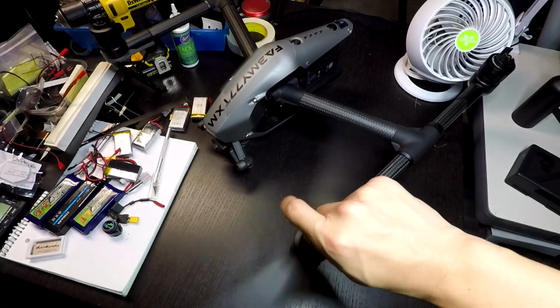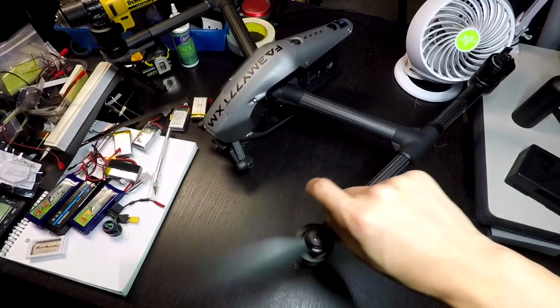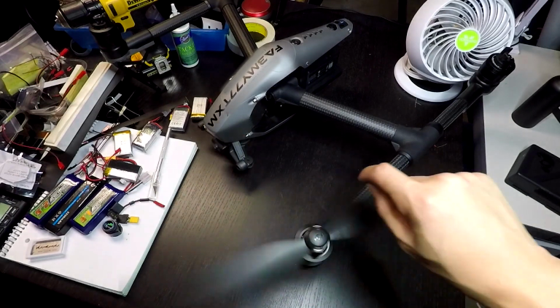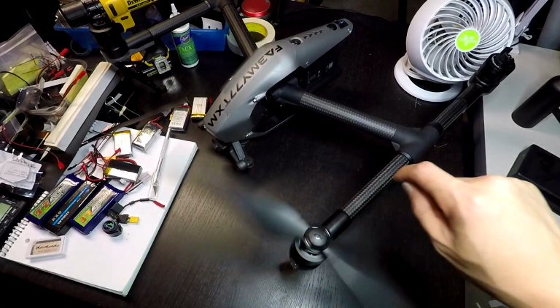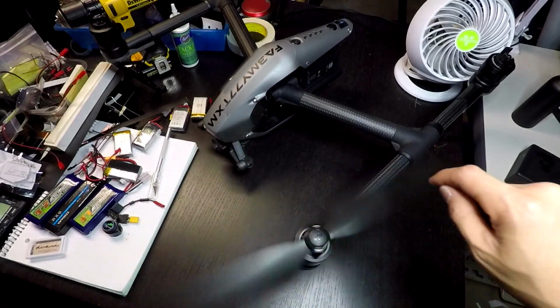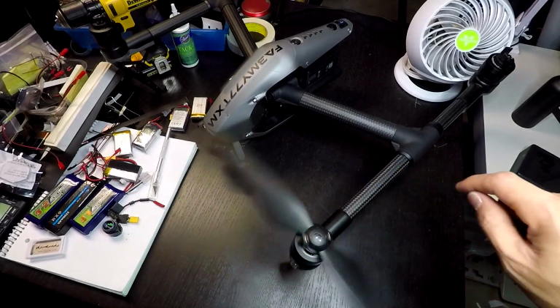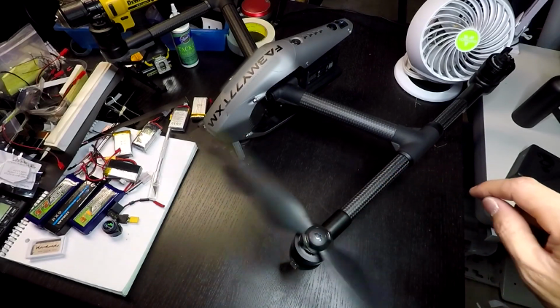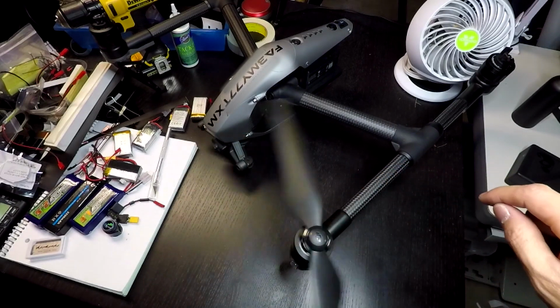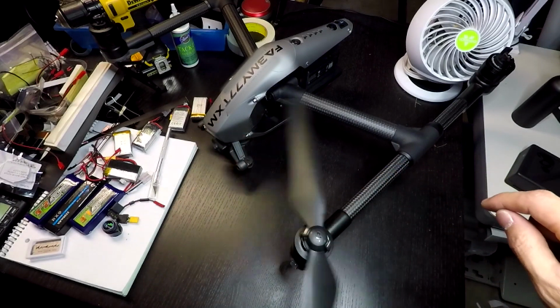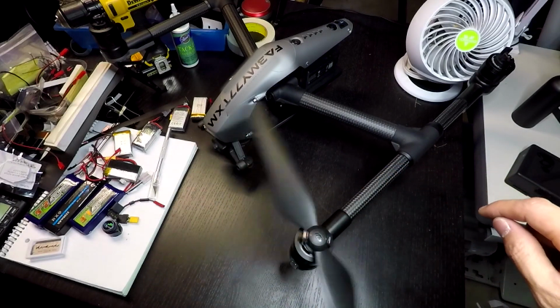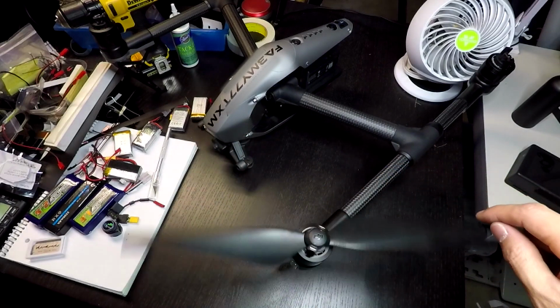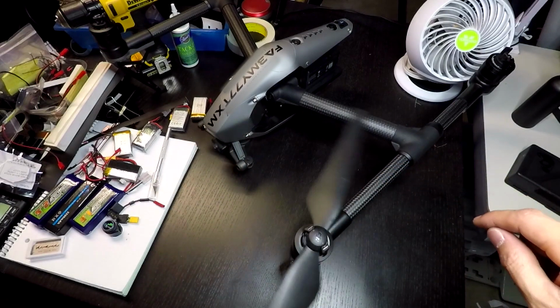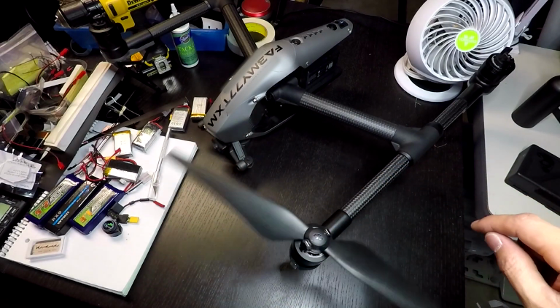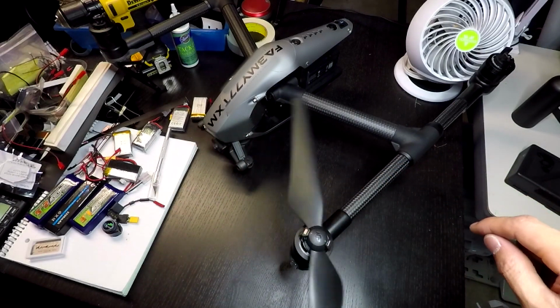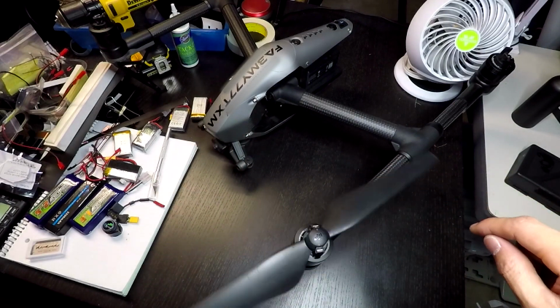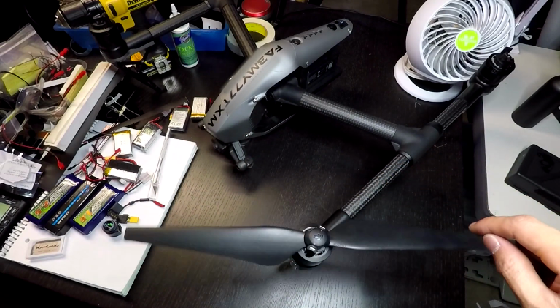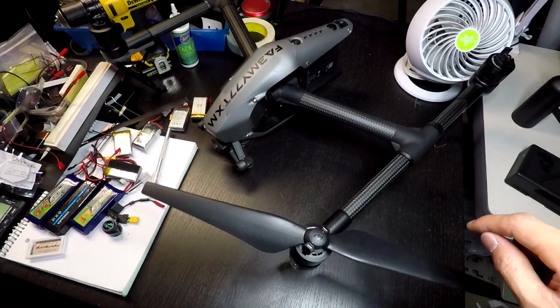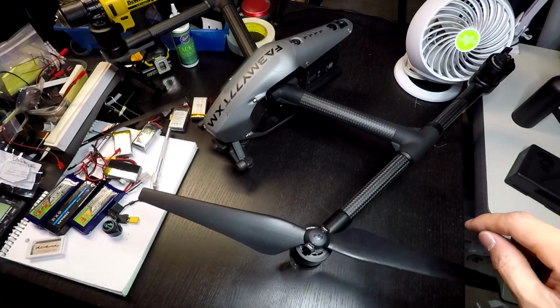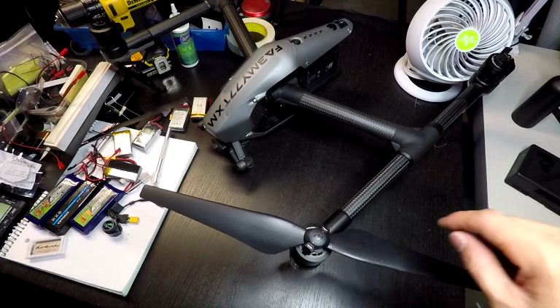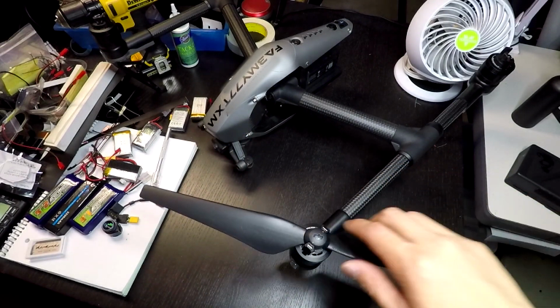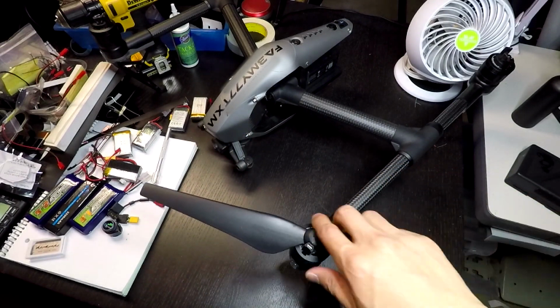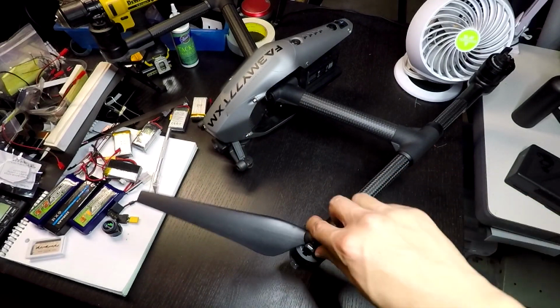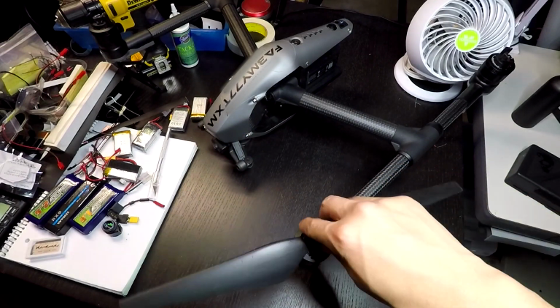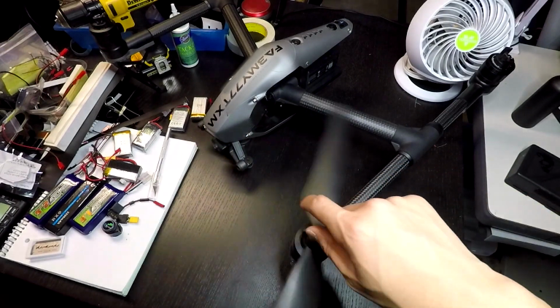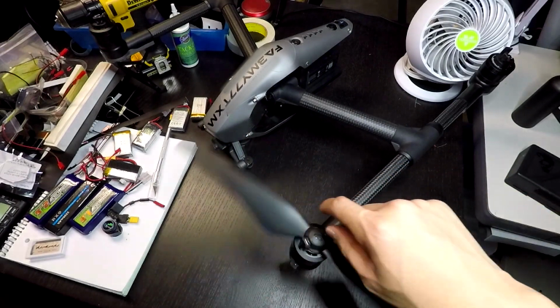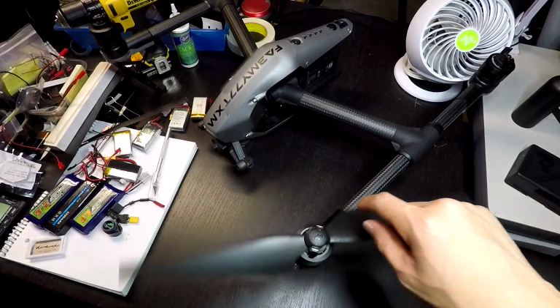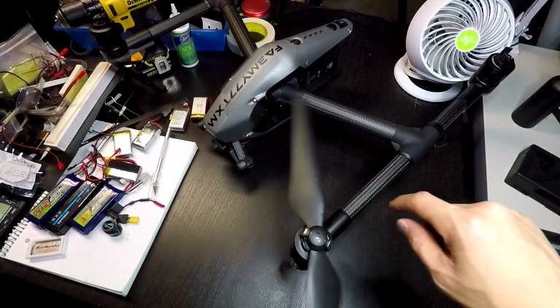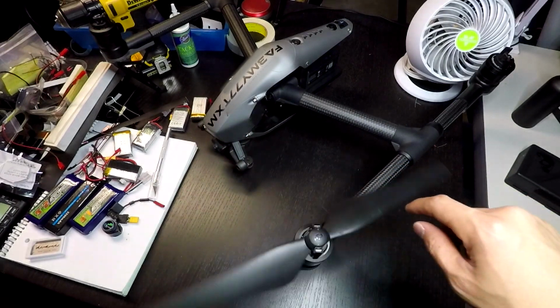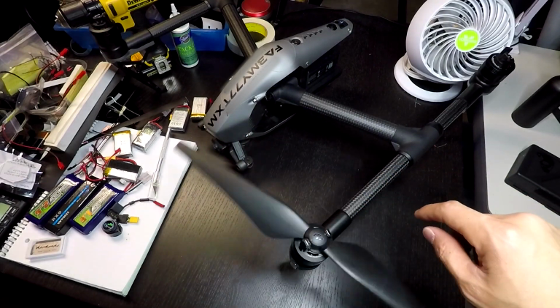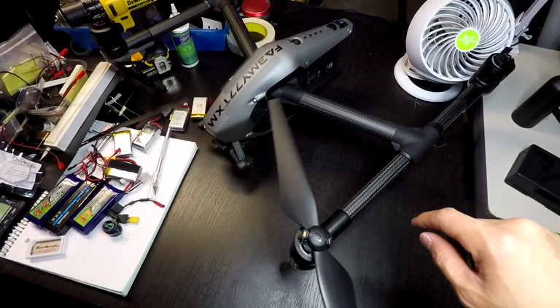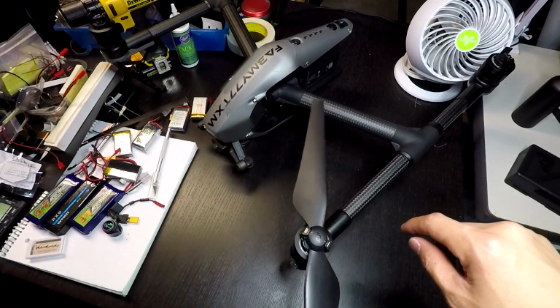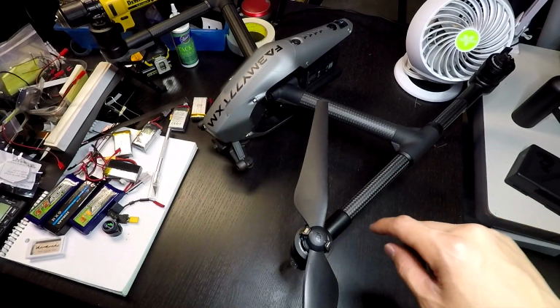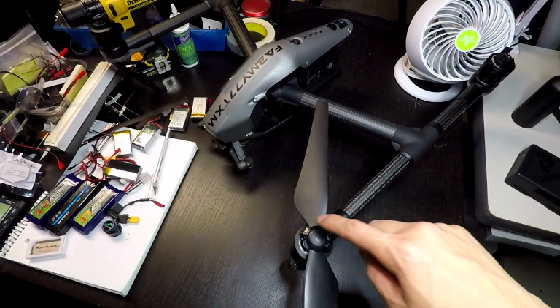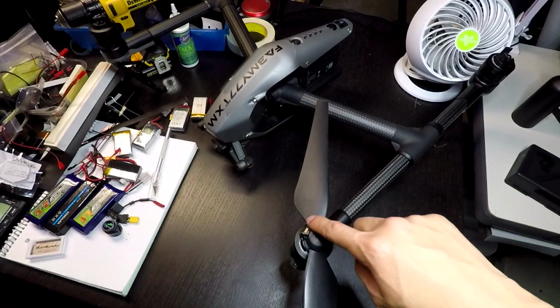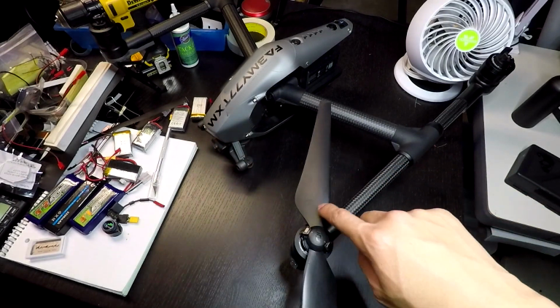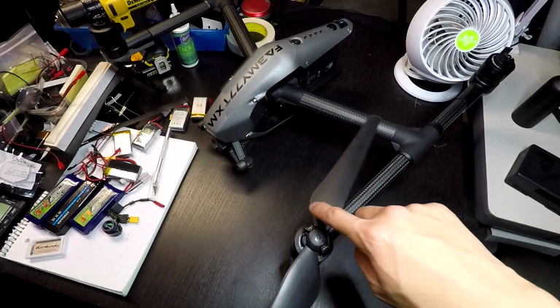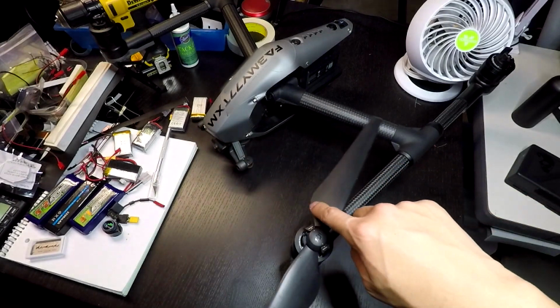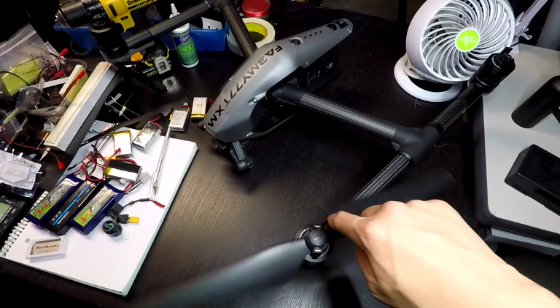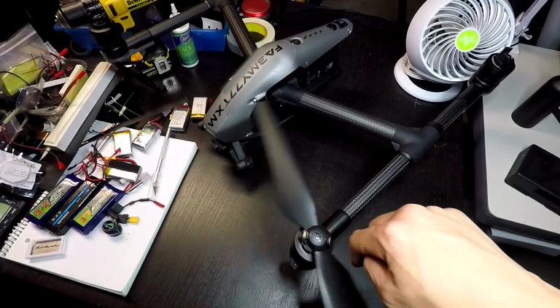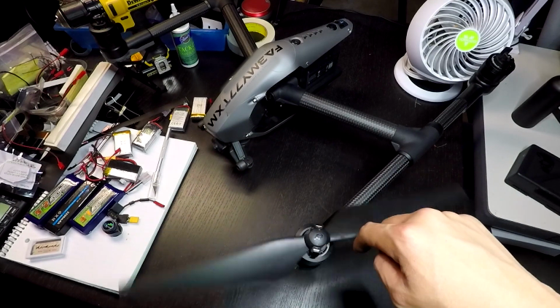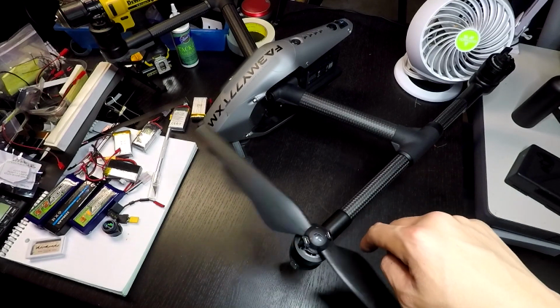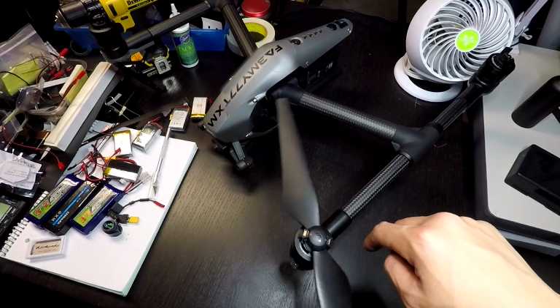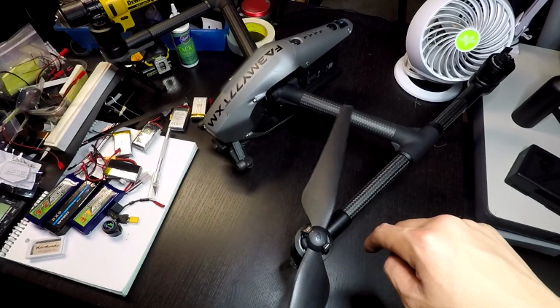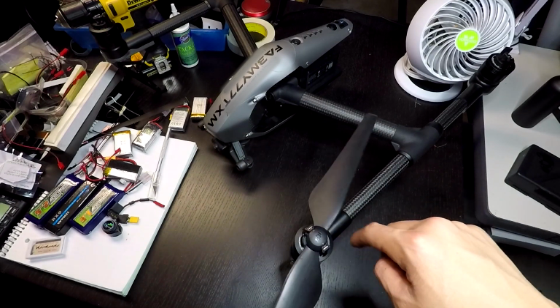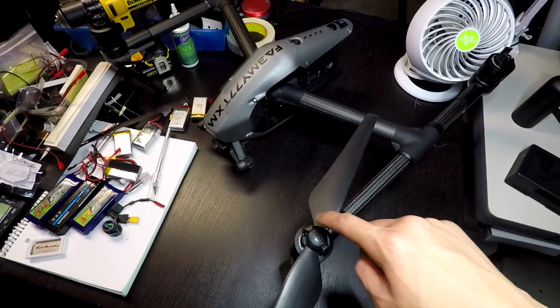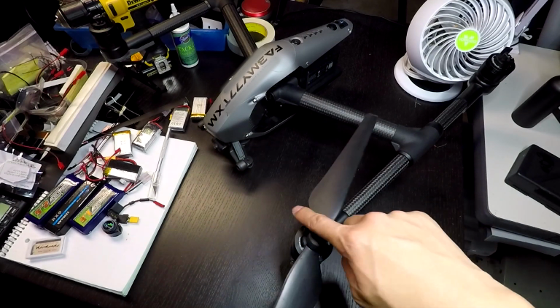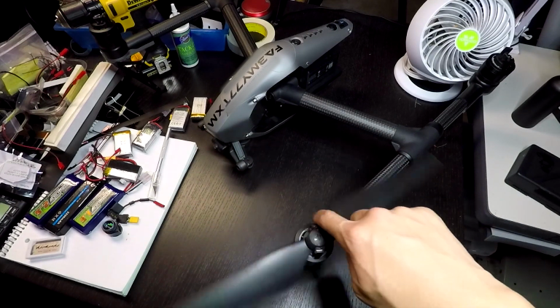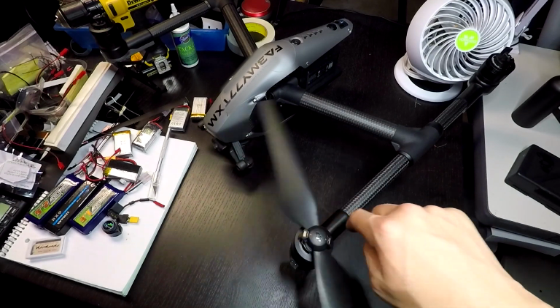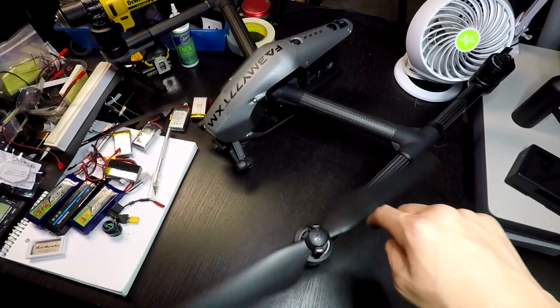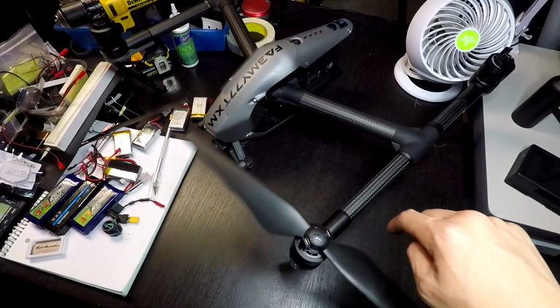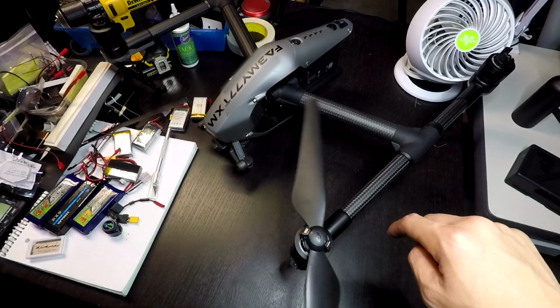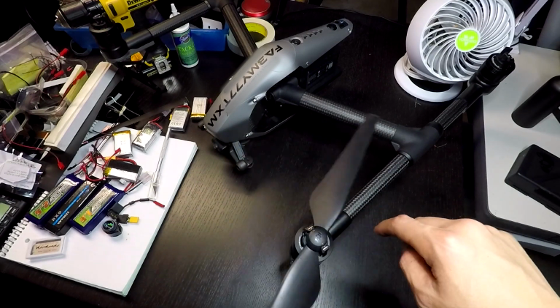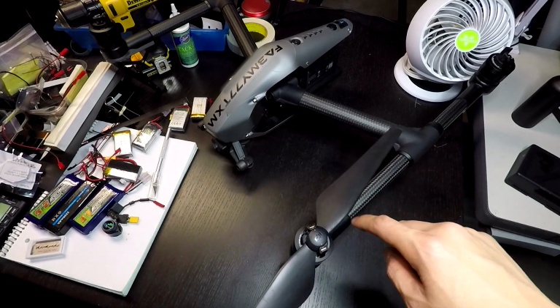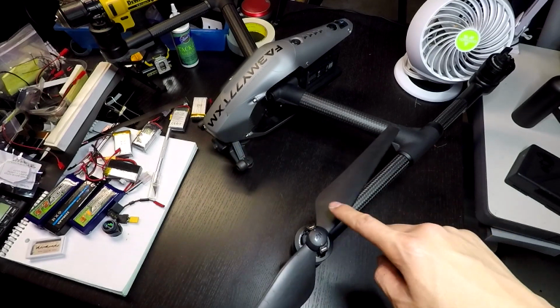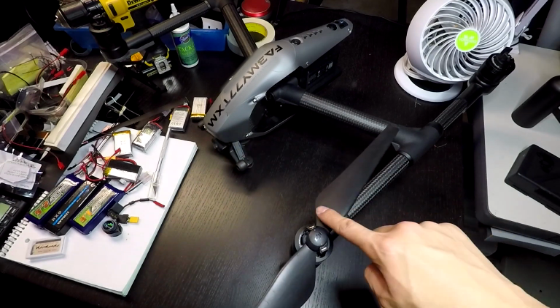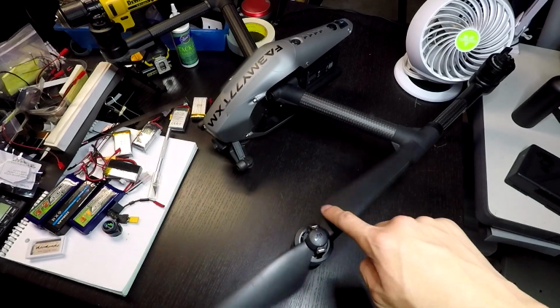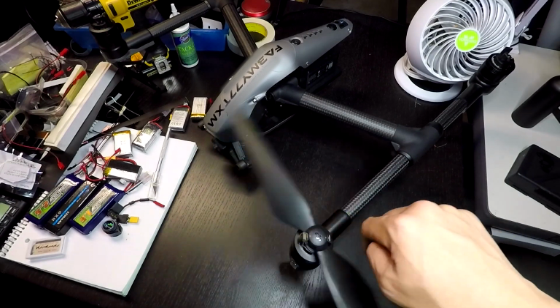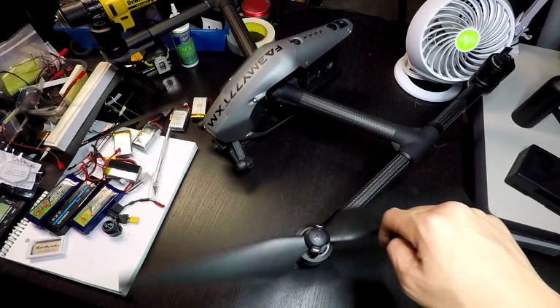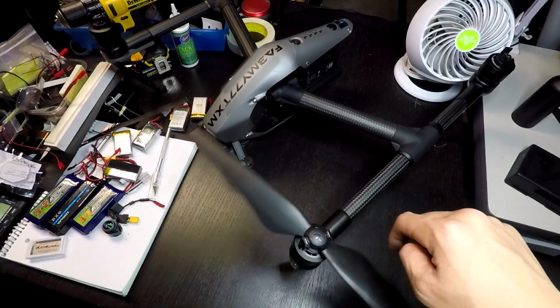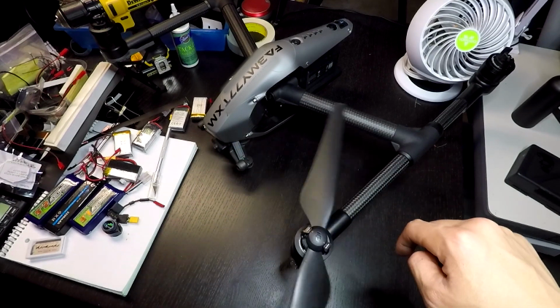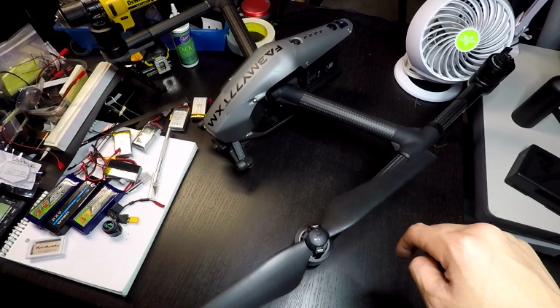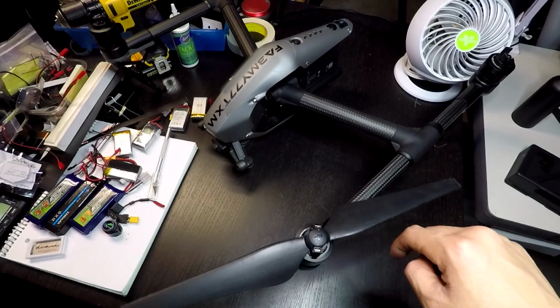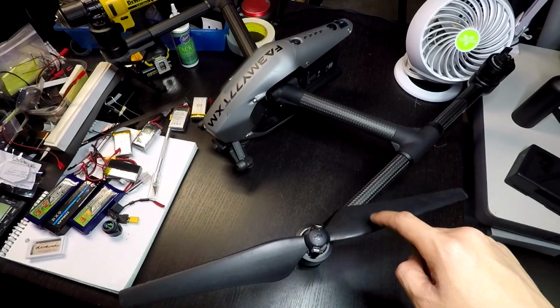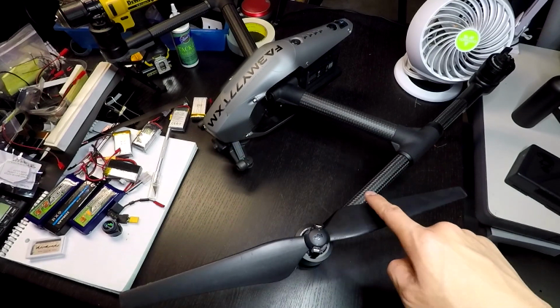Hey guys, I am also a victim of the infamous Inspire prop rattle and I want to share with you my solution.